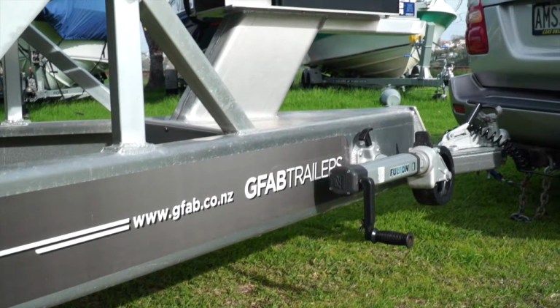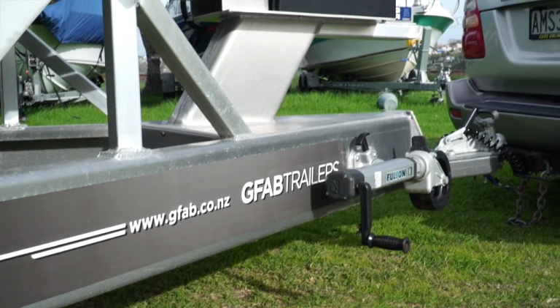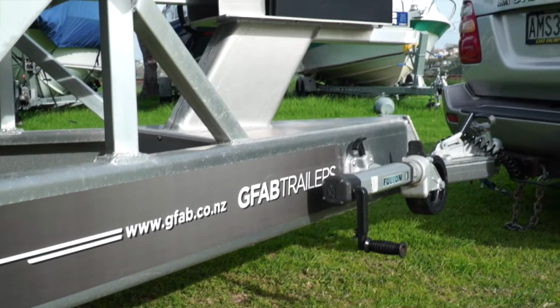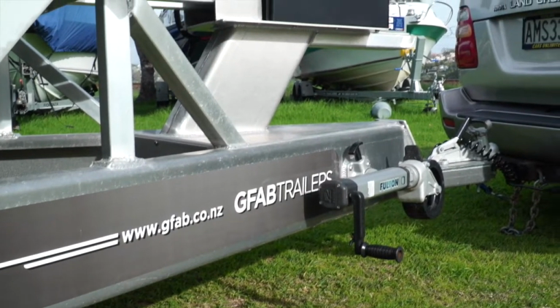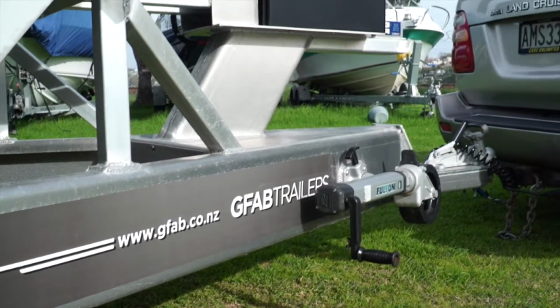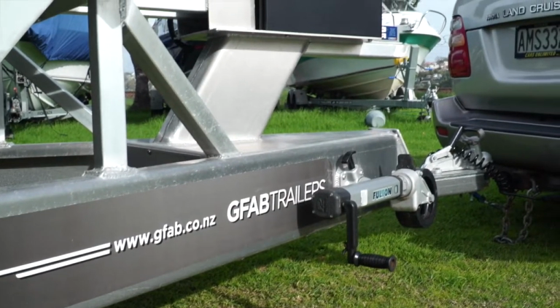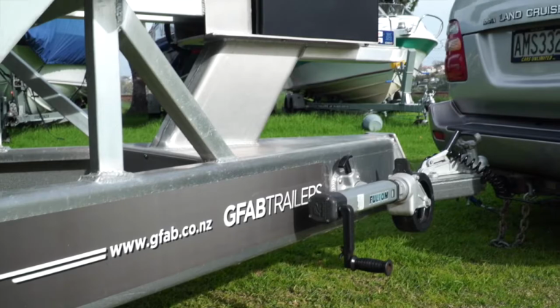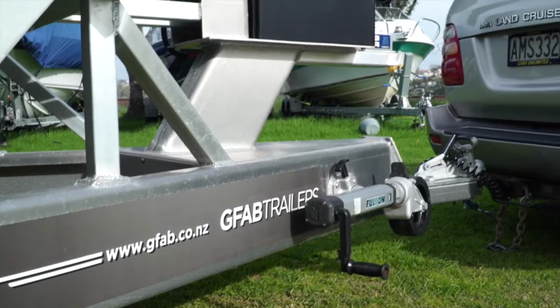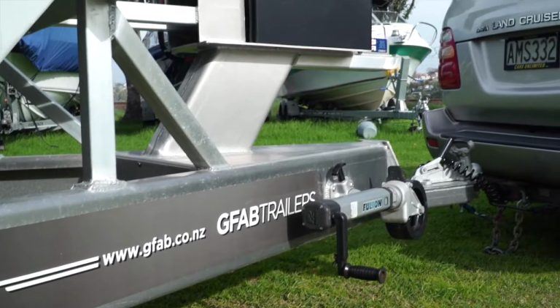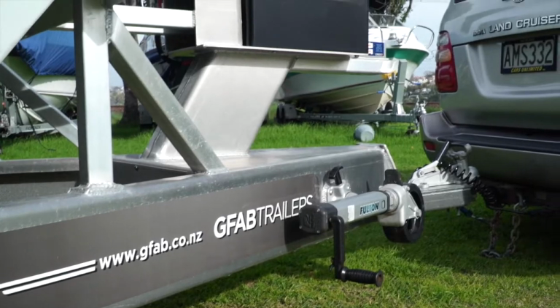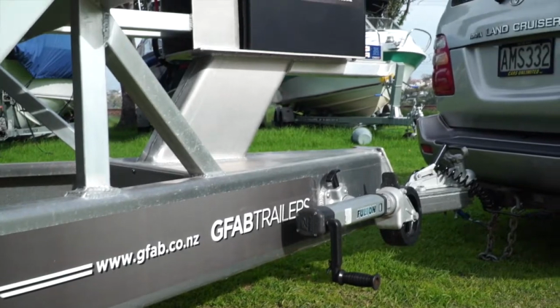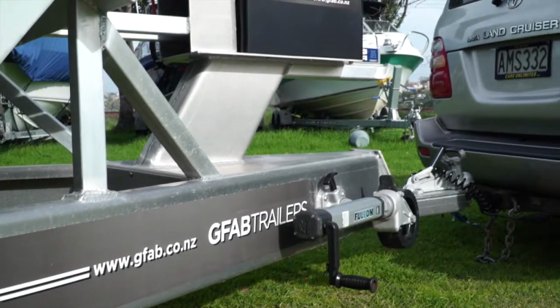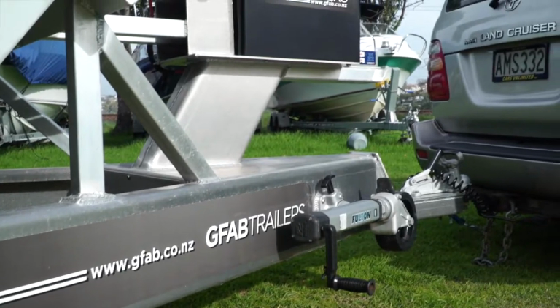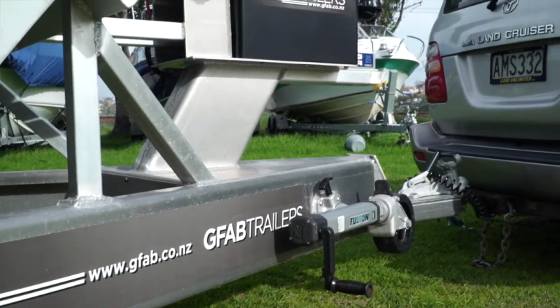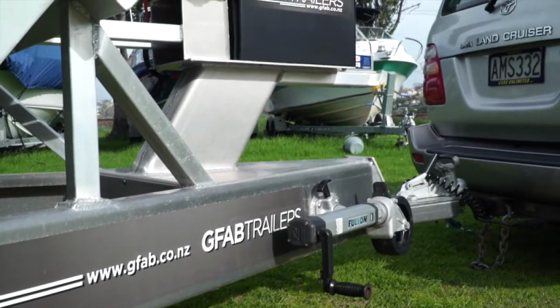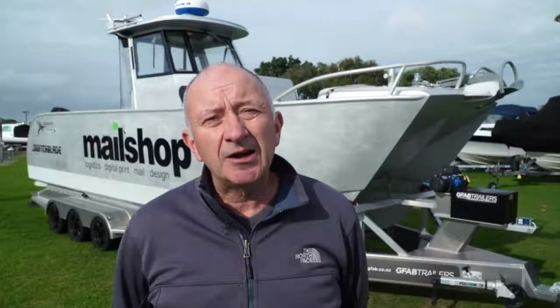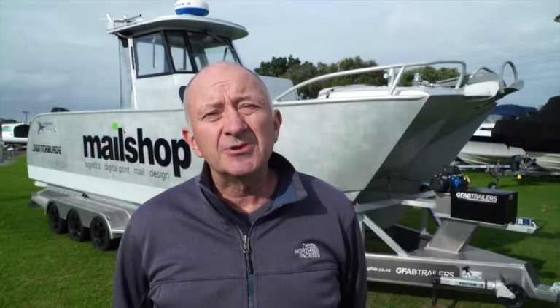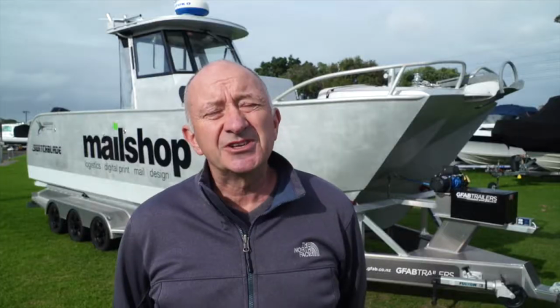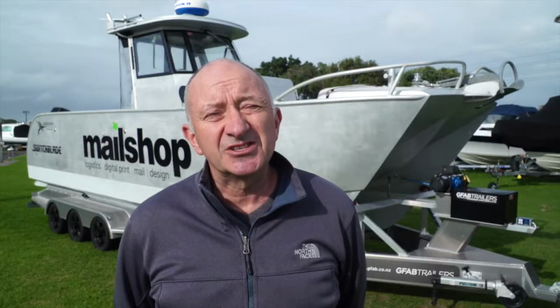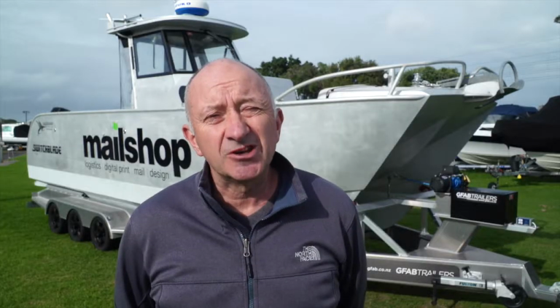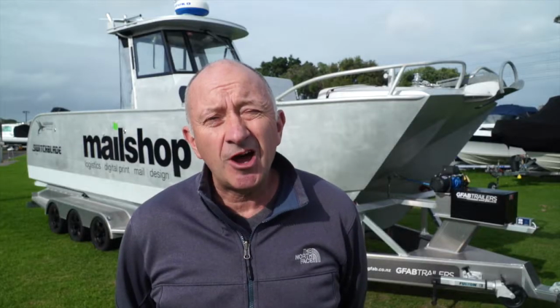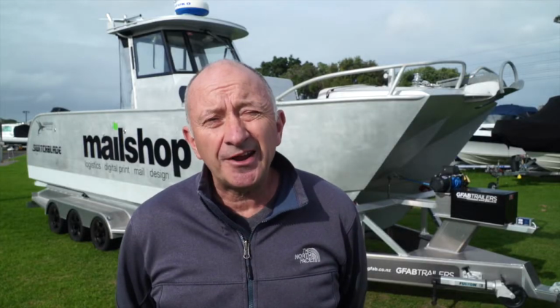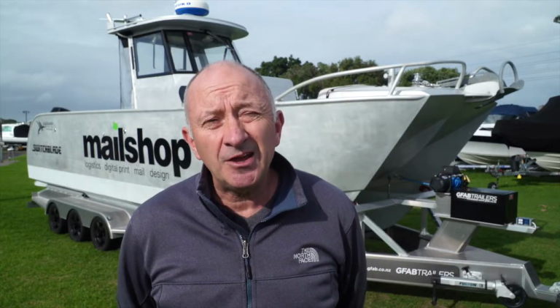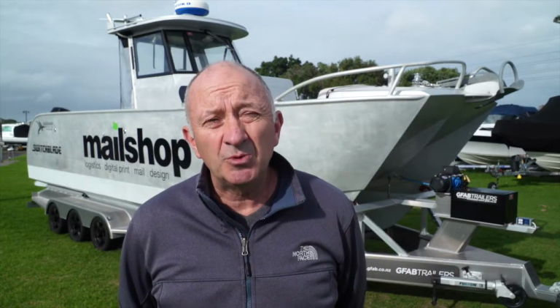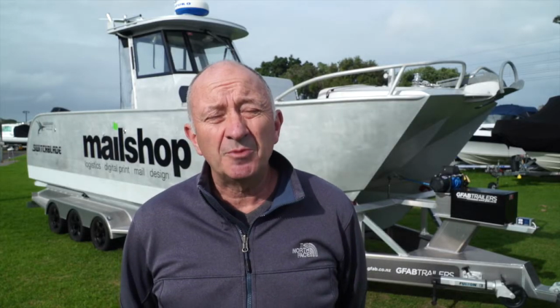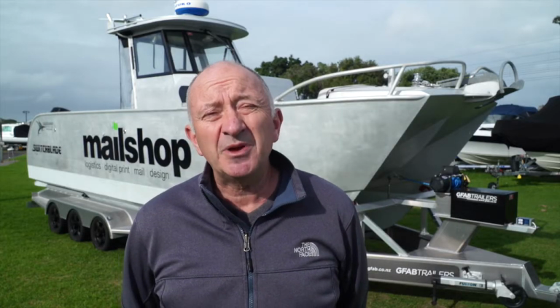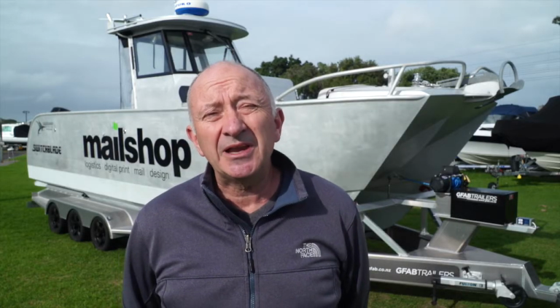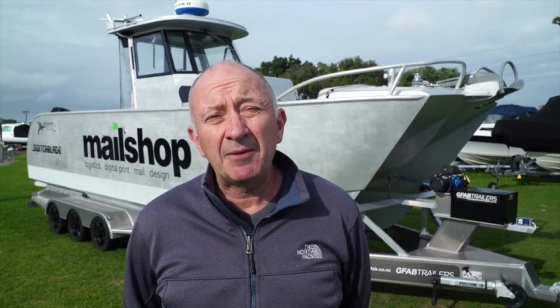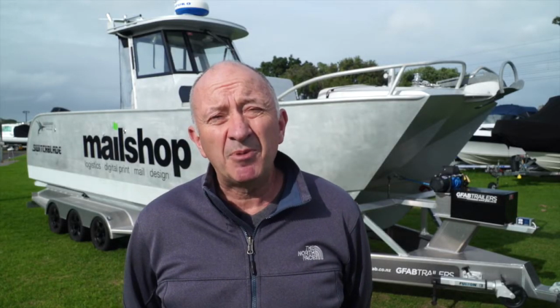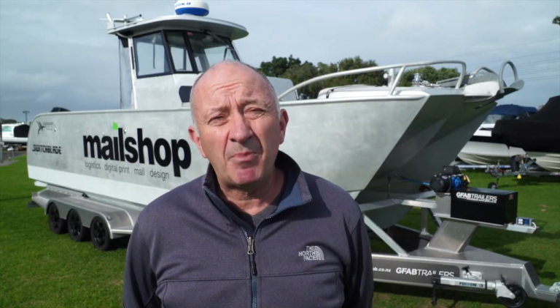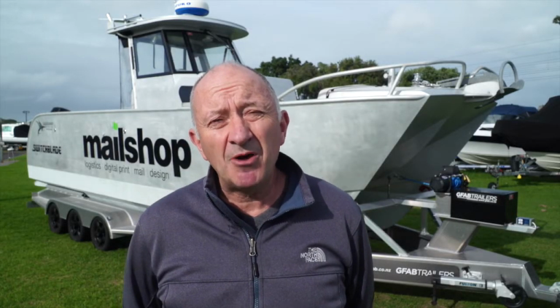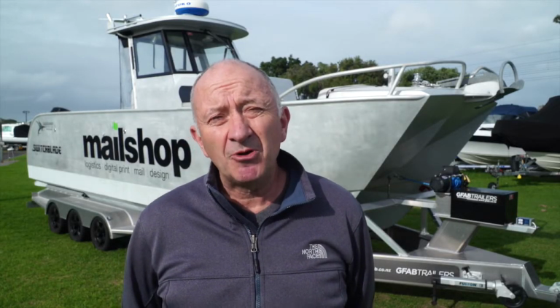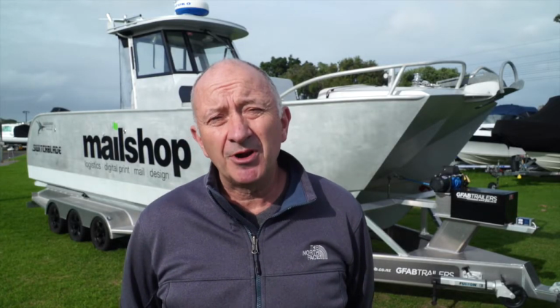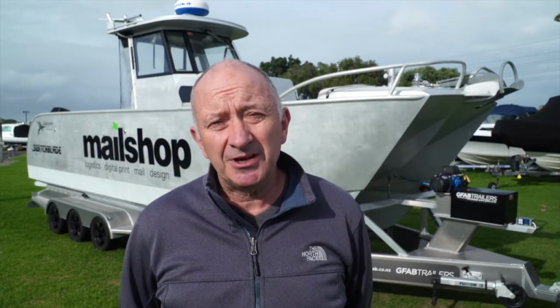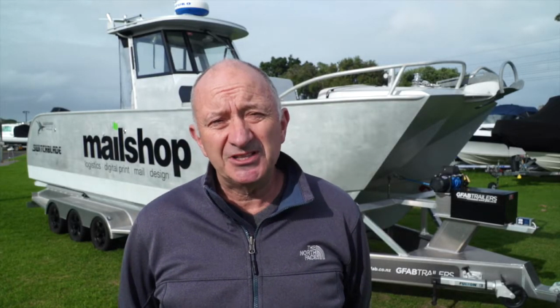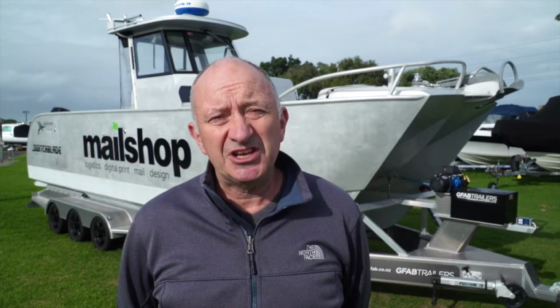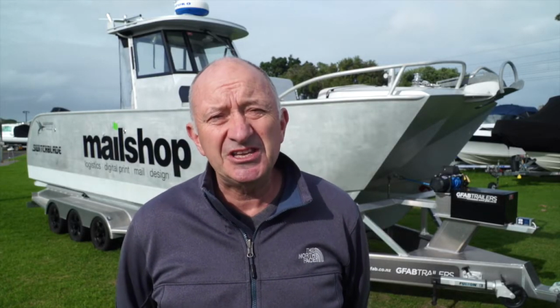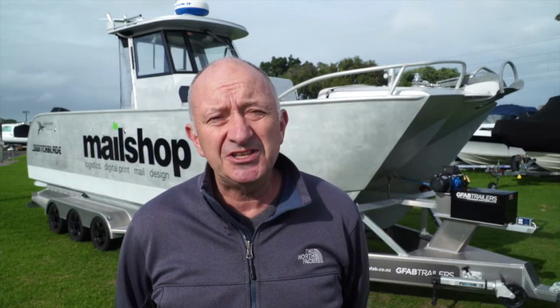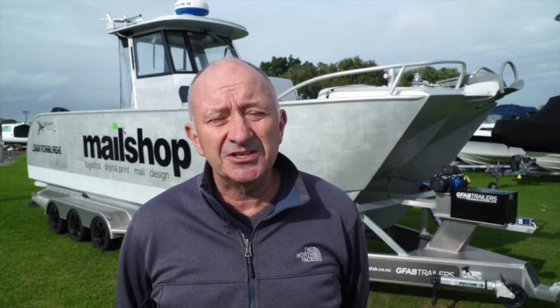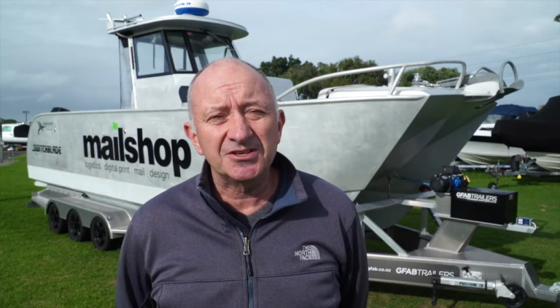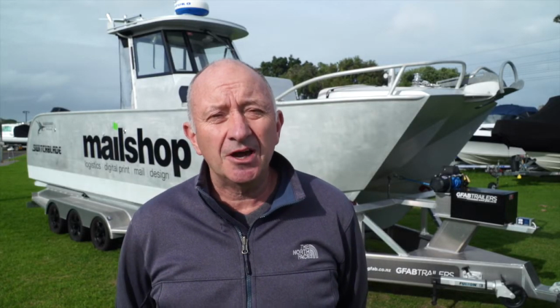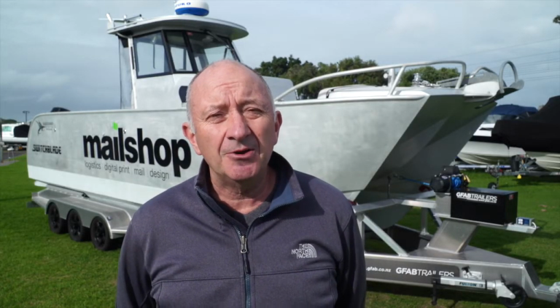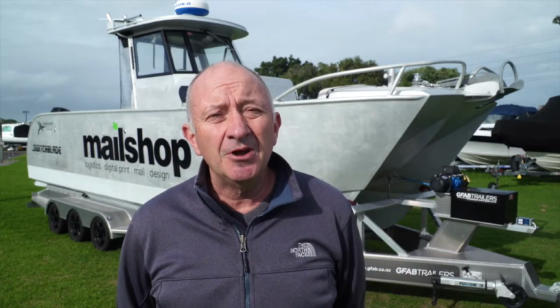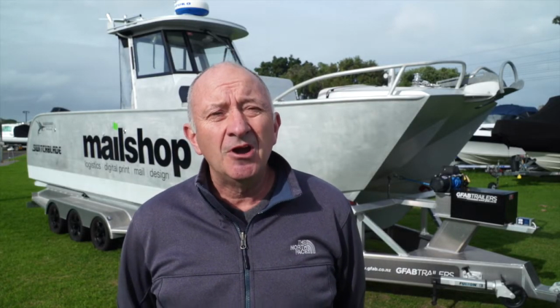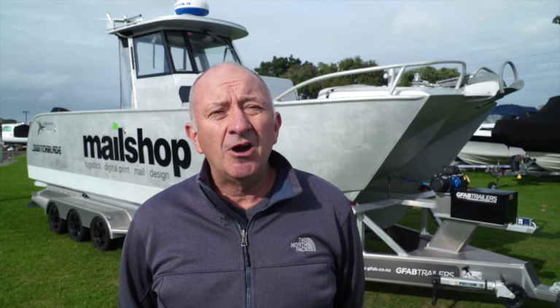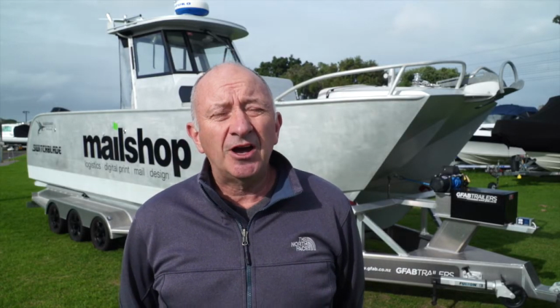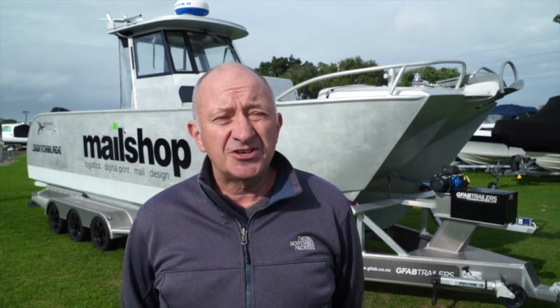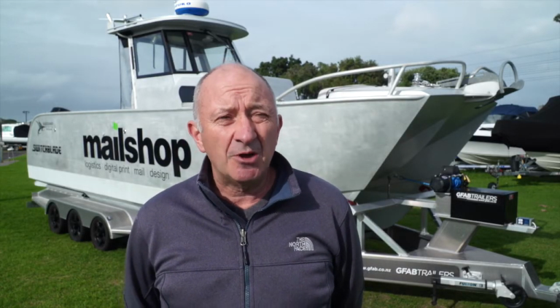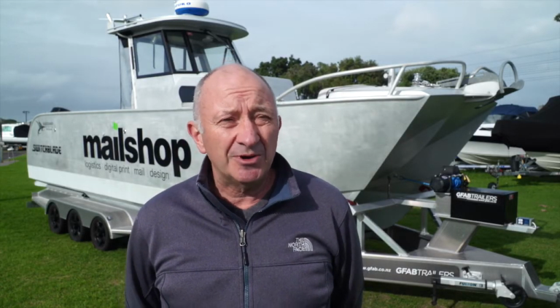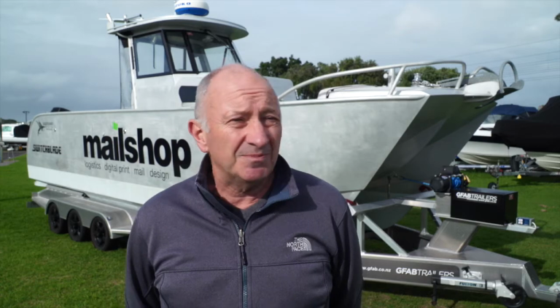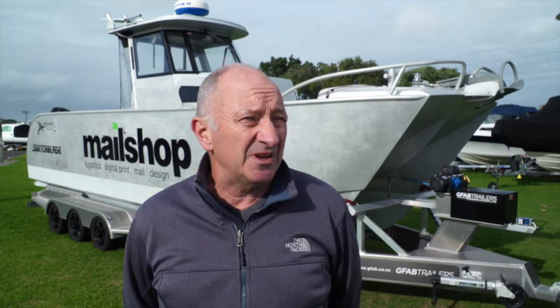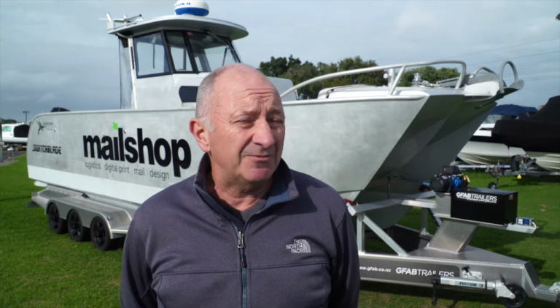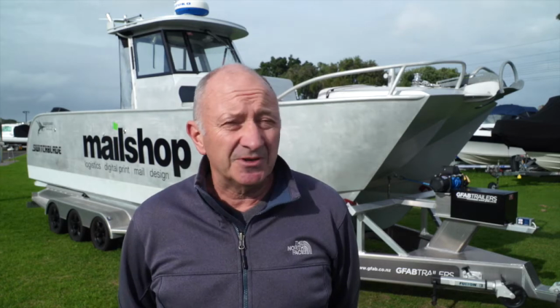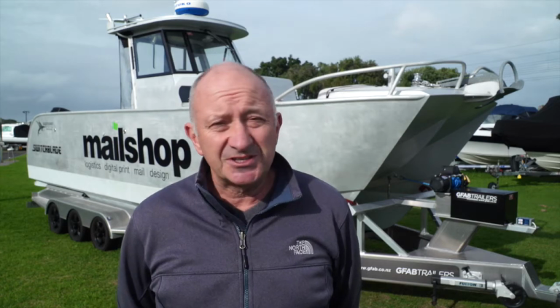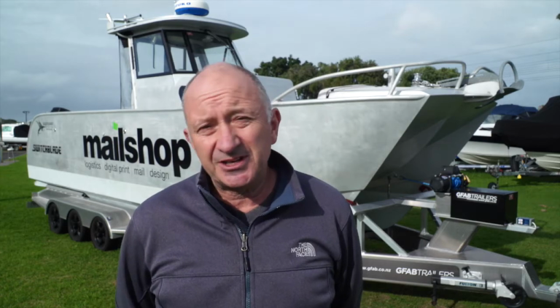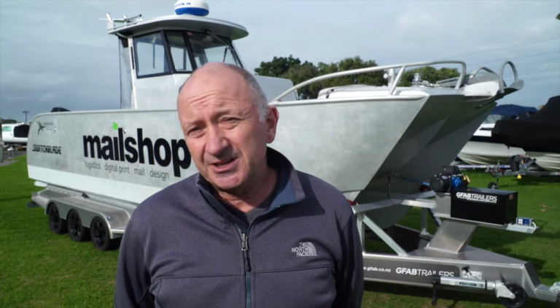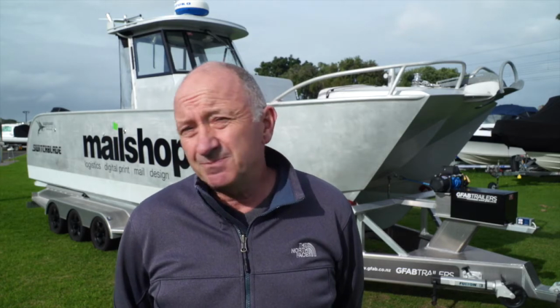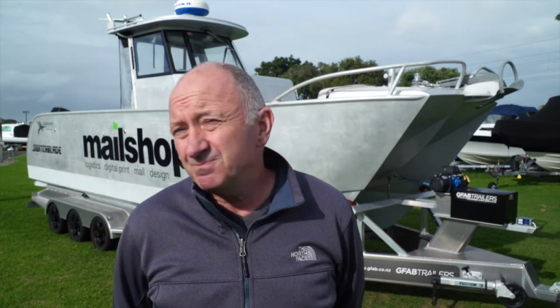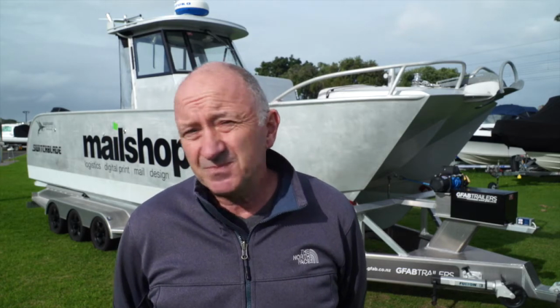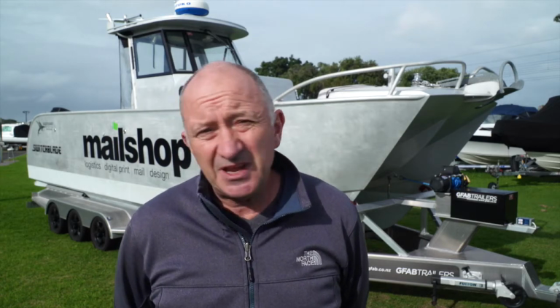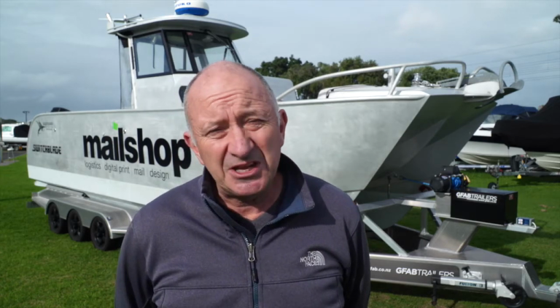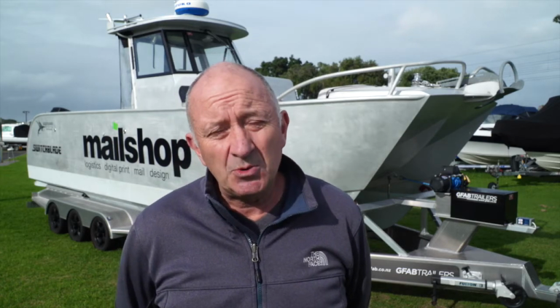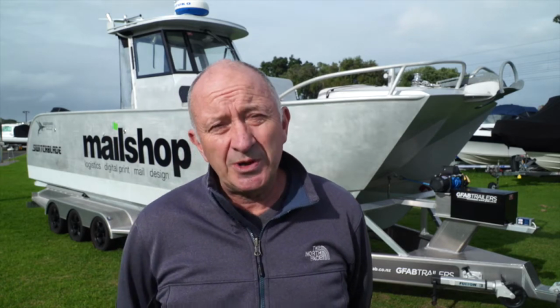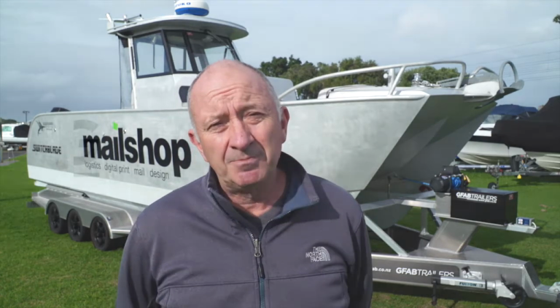One of the benefits of the alloy trailer is it's lighter with a big lump of boat on it. It's easy to tow — I tow it effortlessly anywhere.